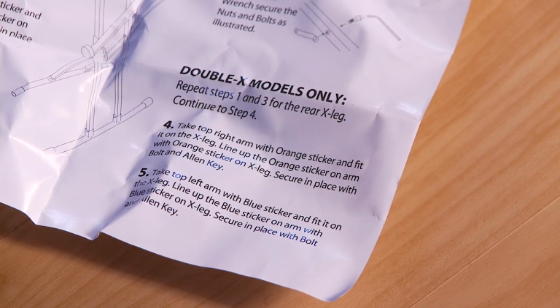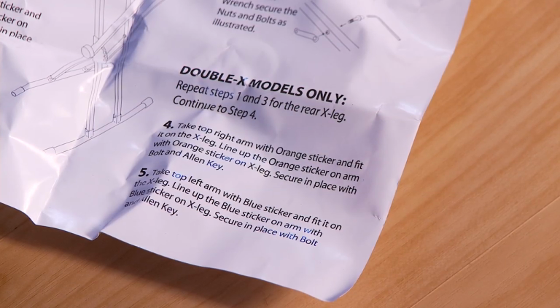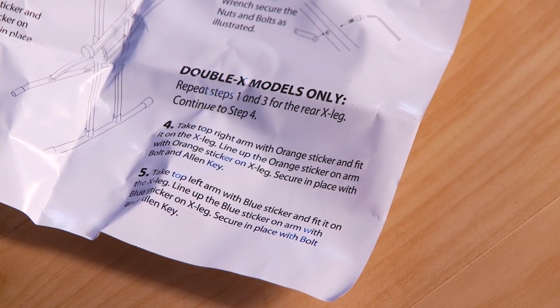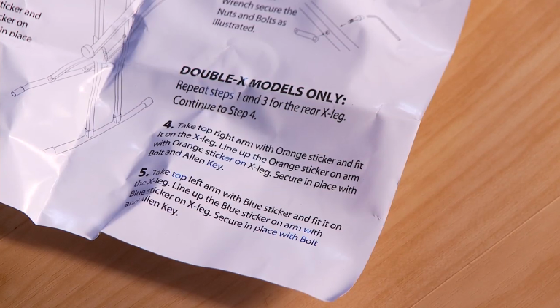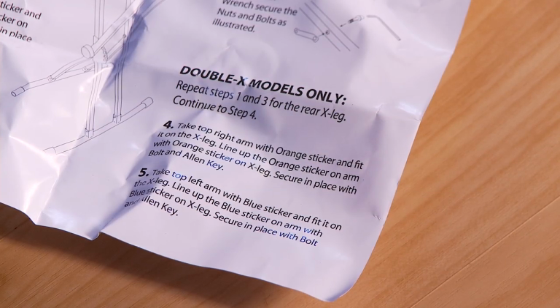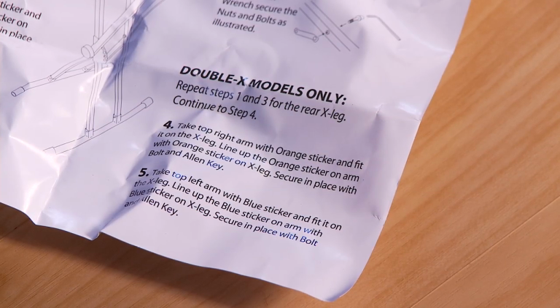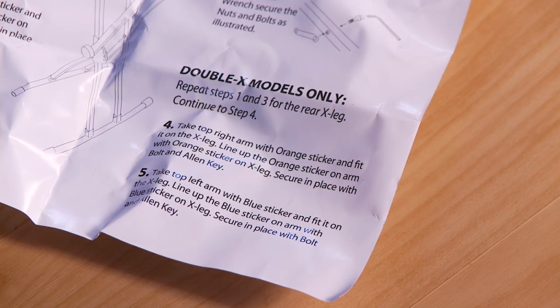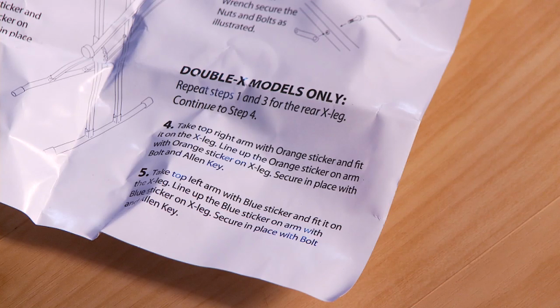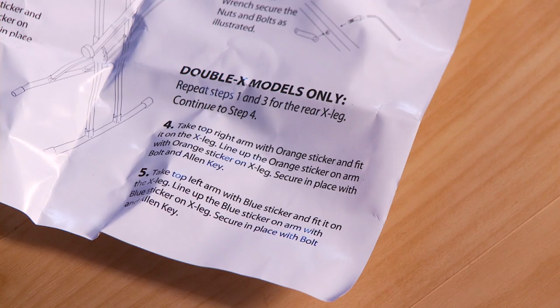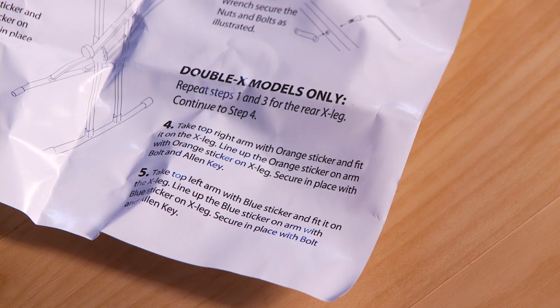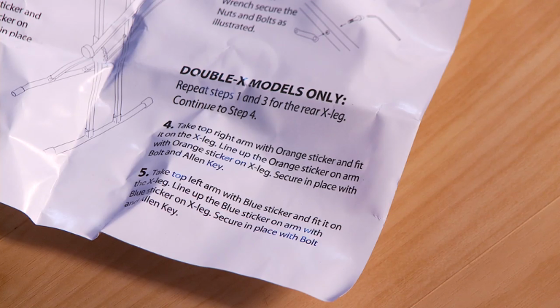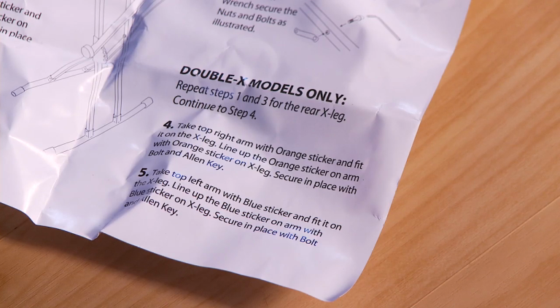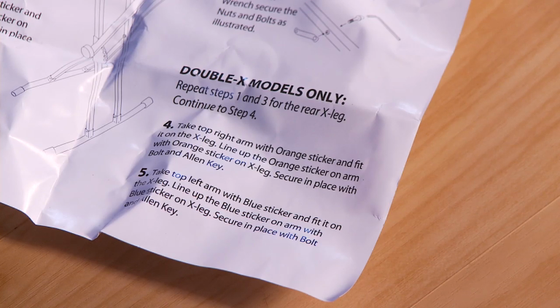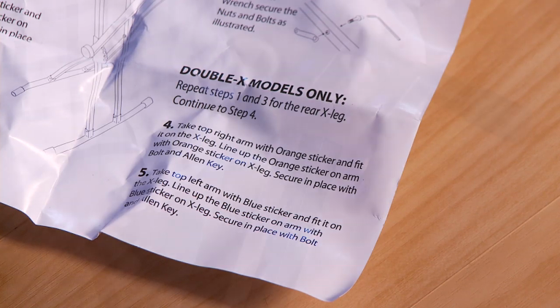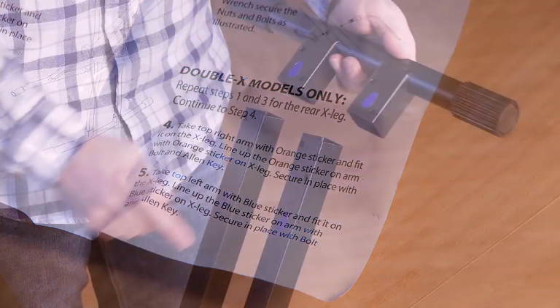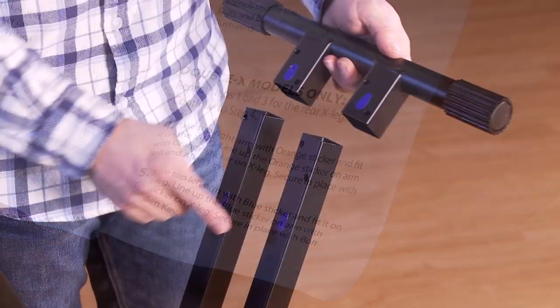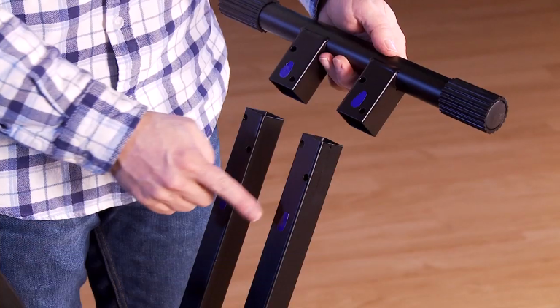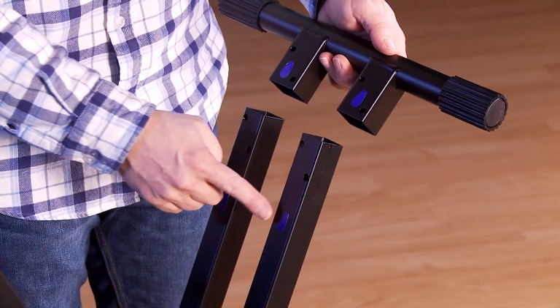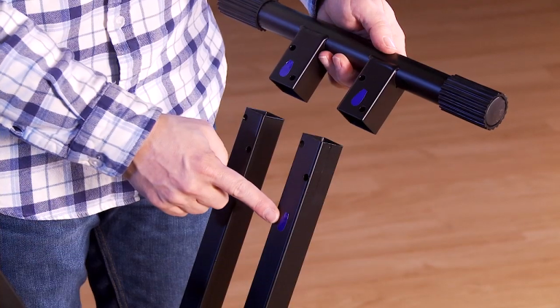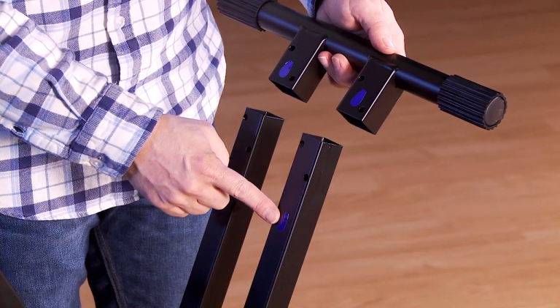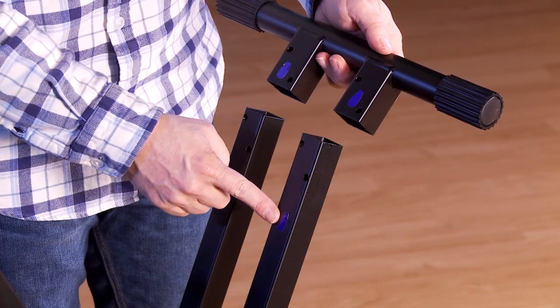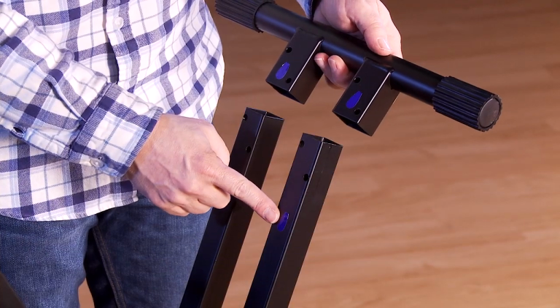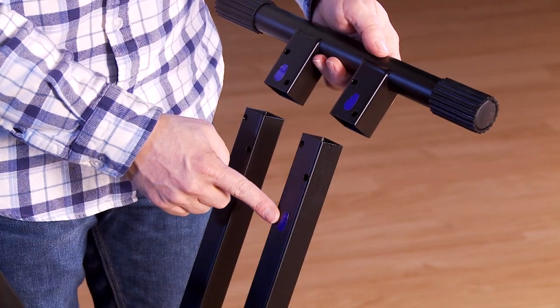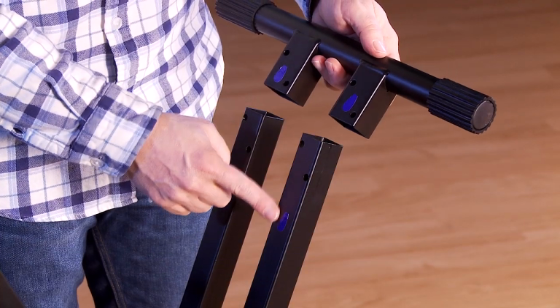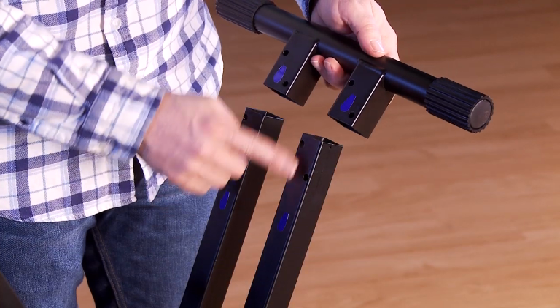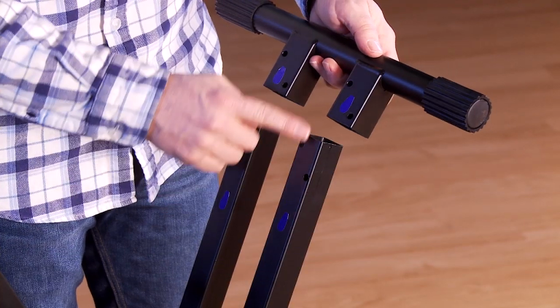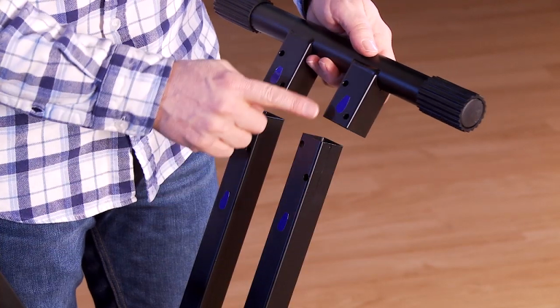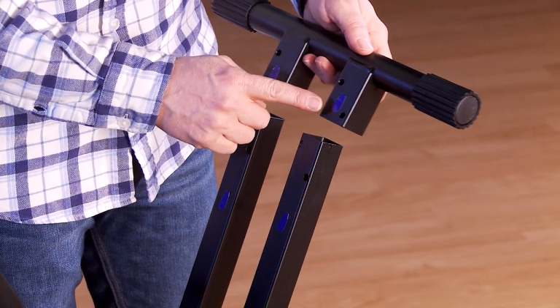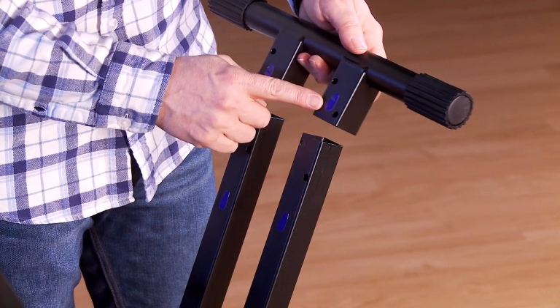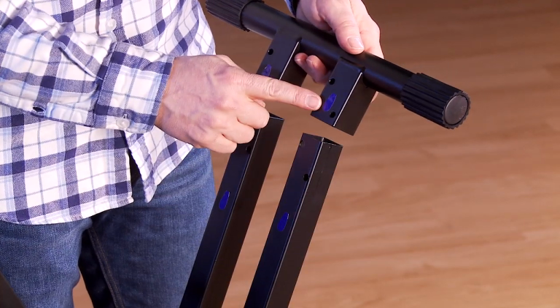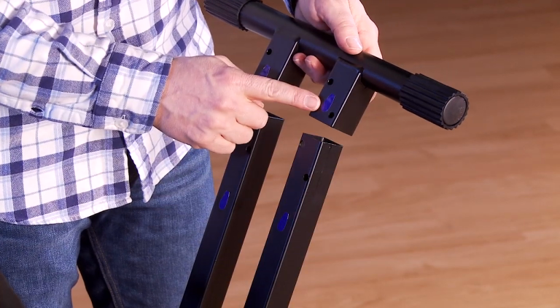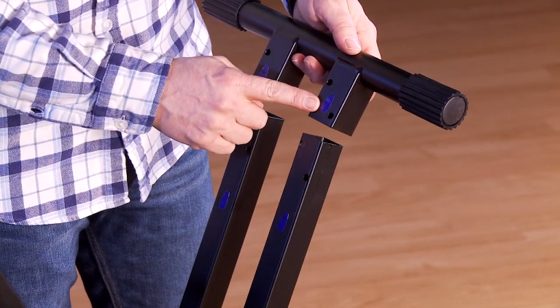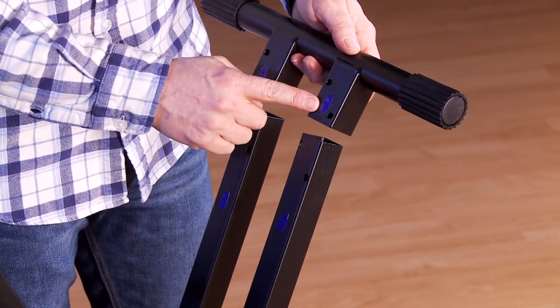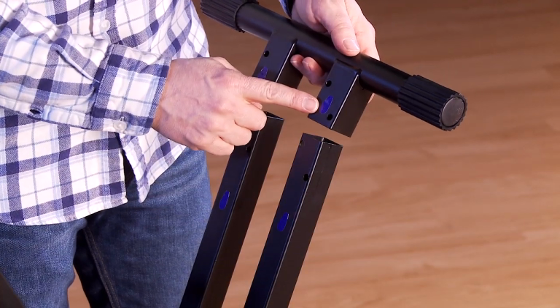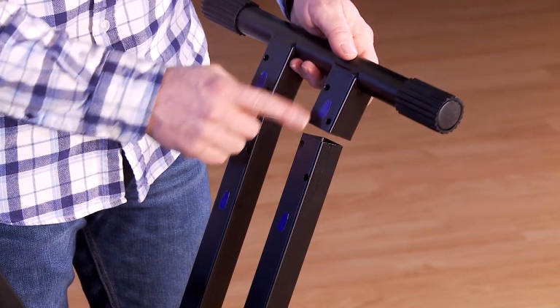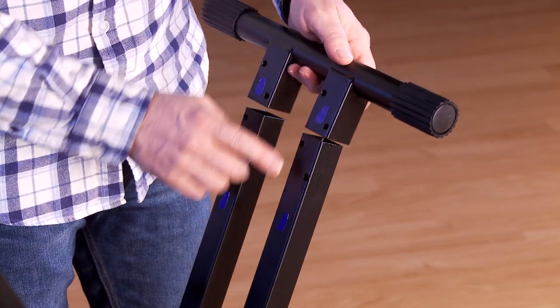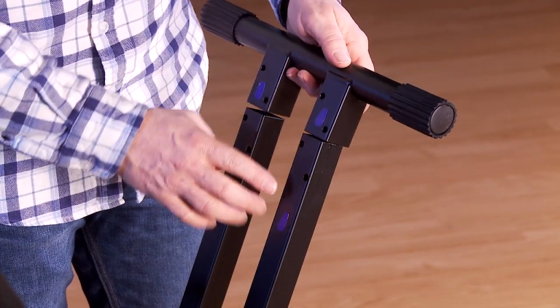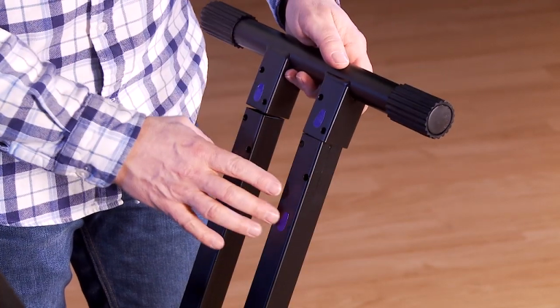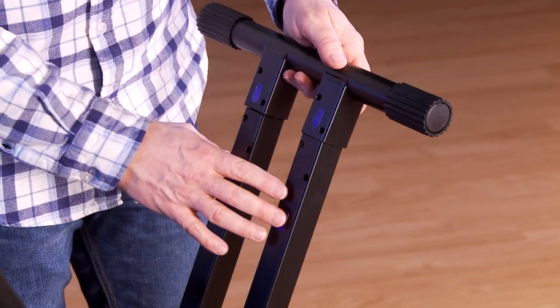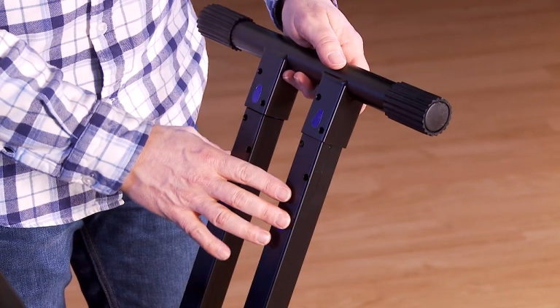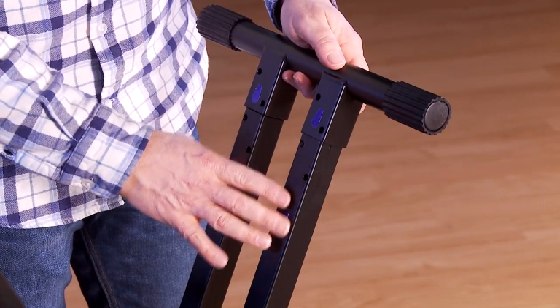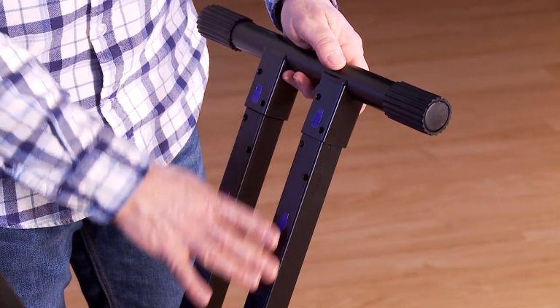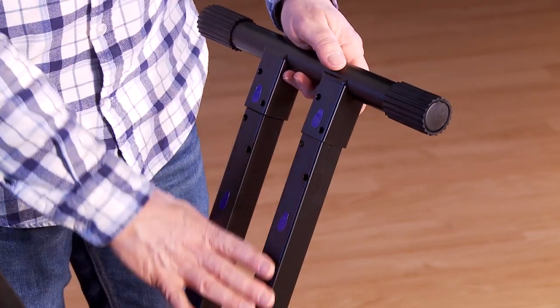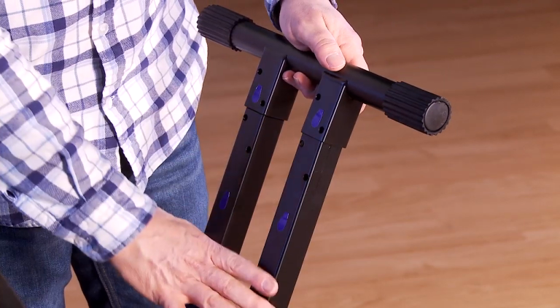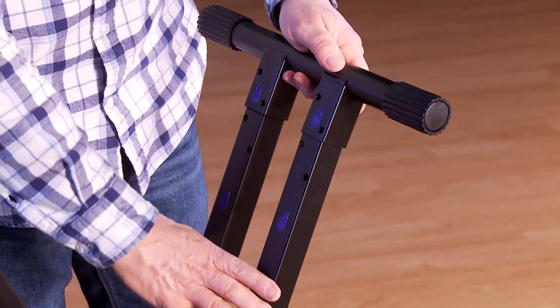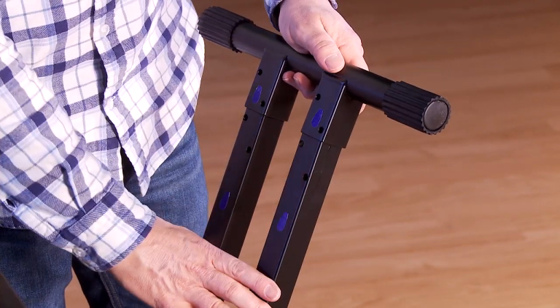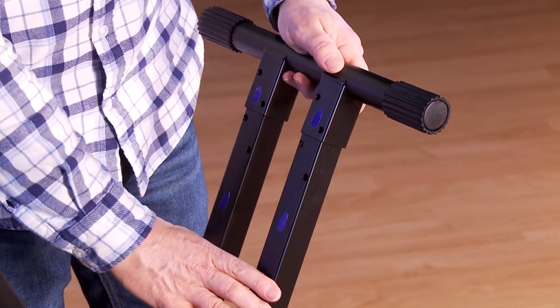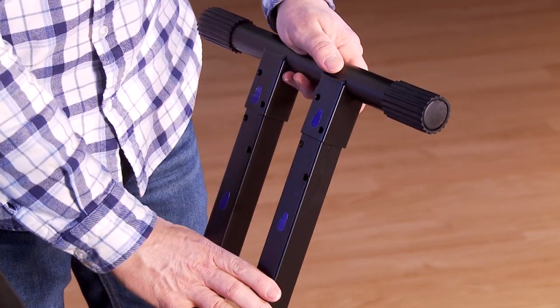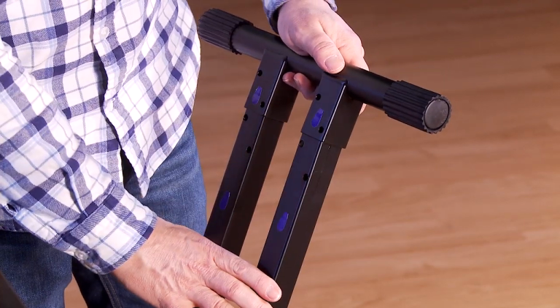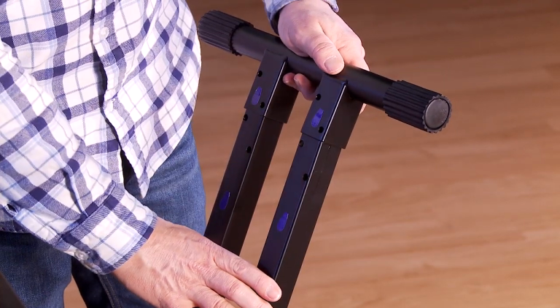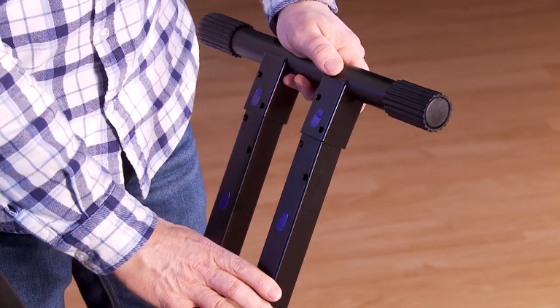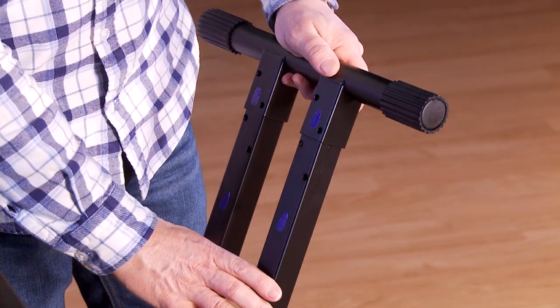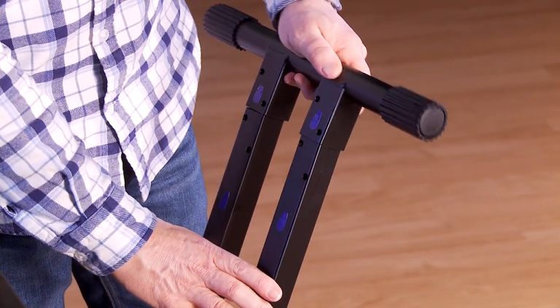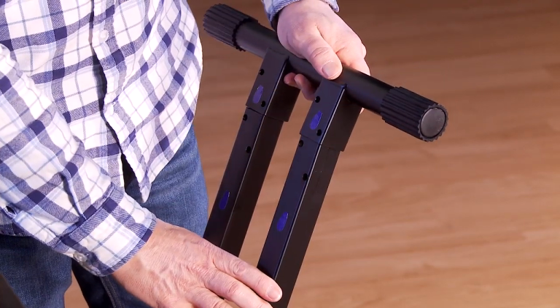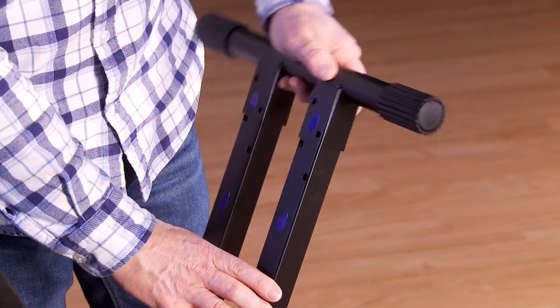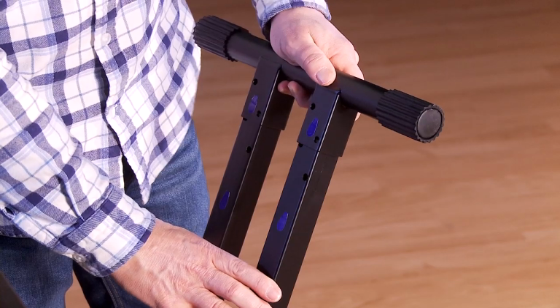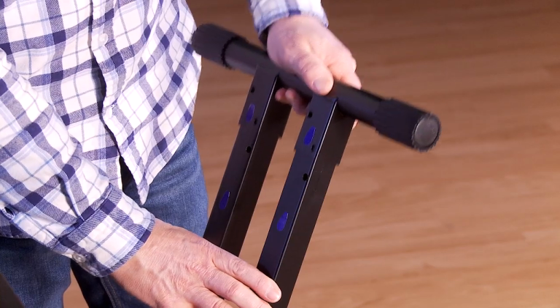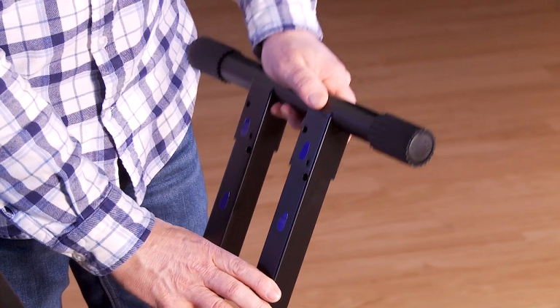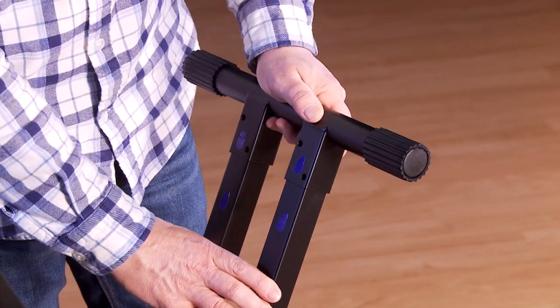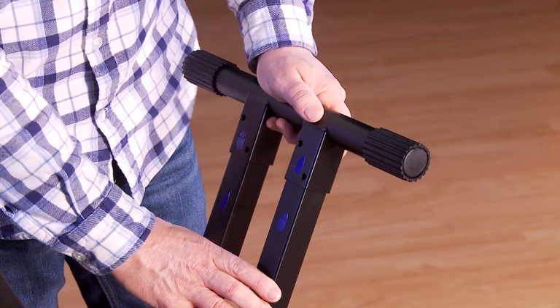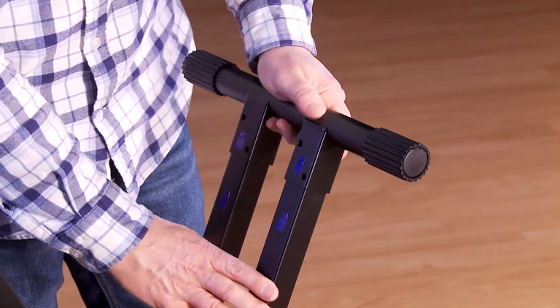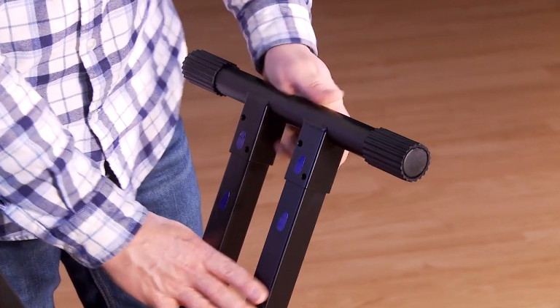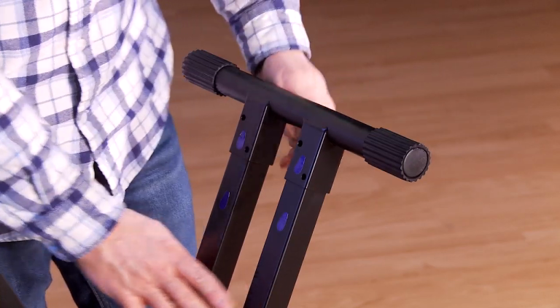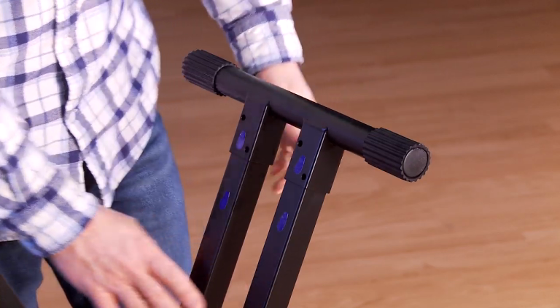Now let's attach the arms. Line up the blue stickers on the frame with the blue stickers on the arm.